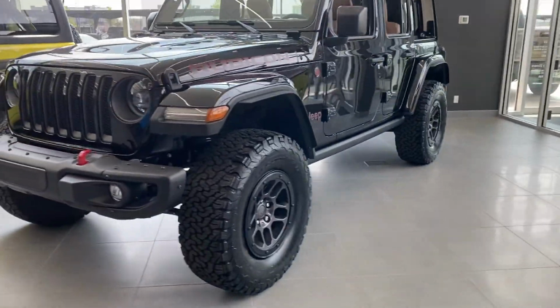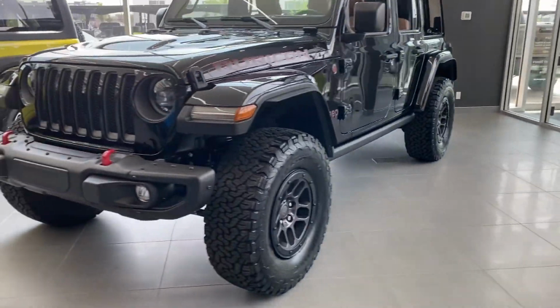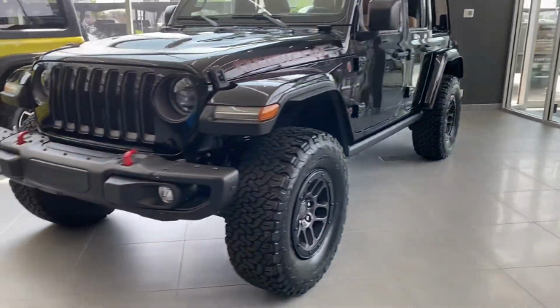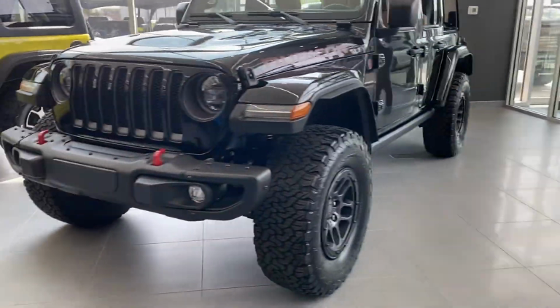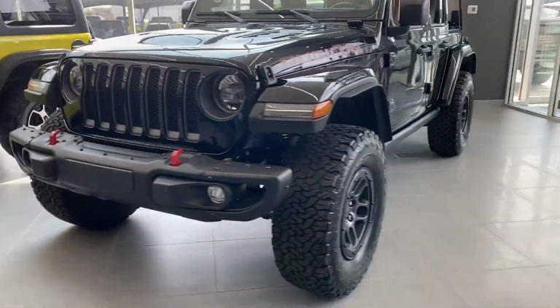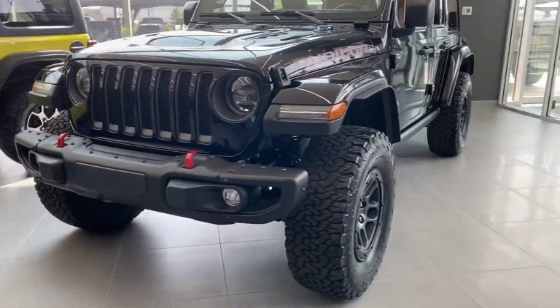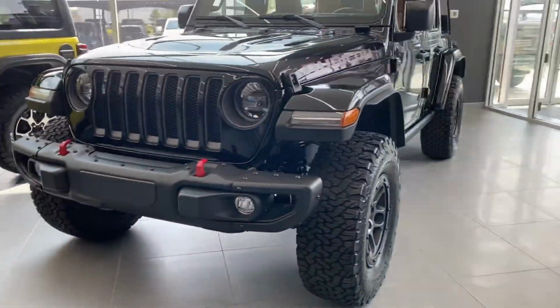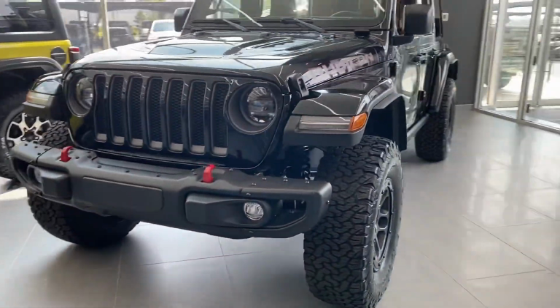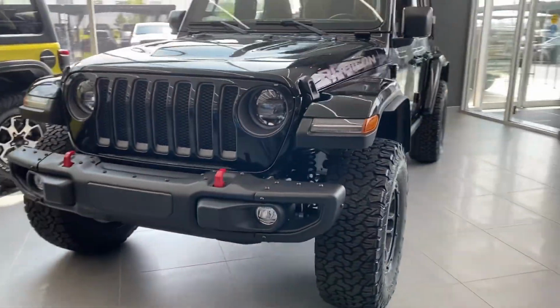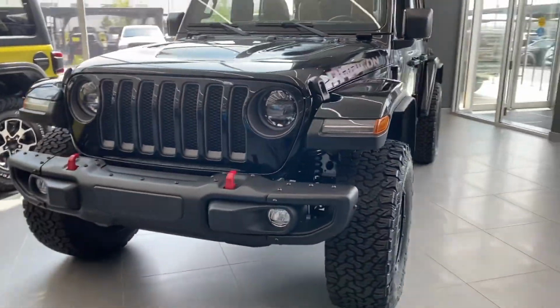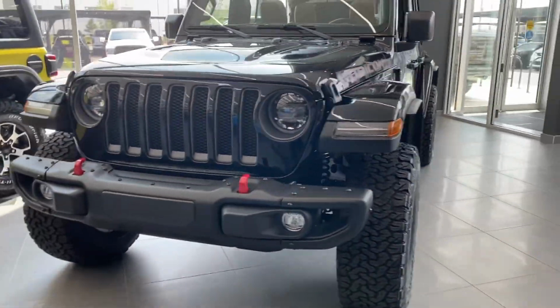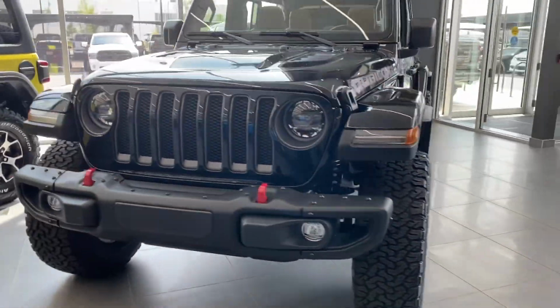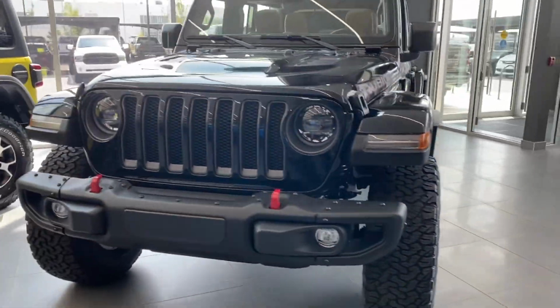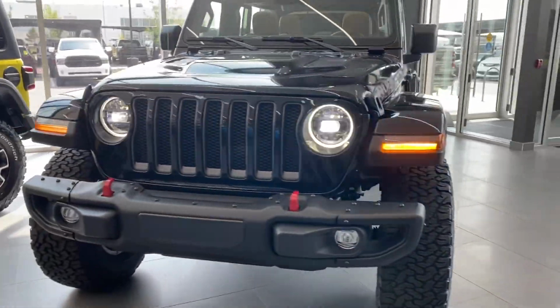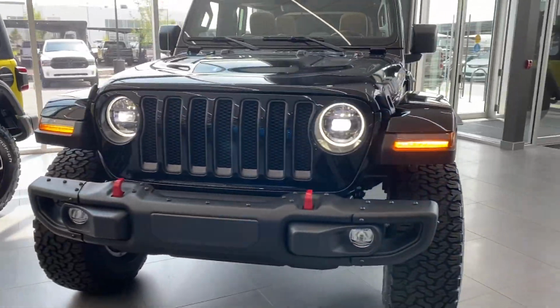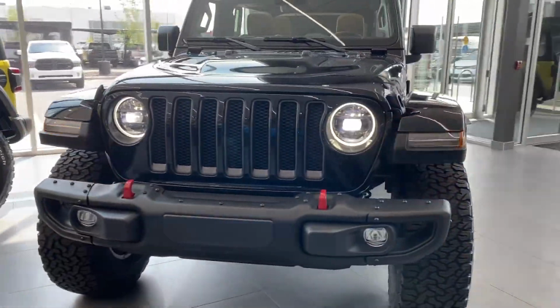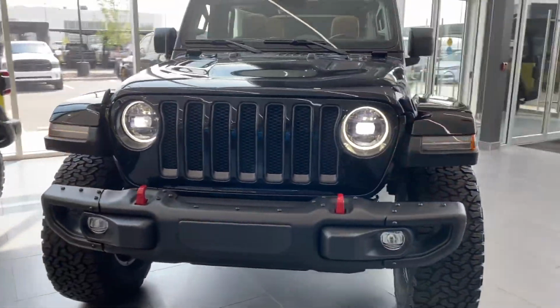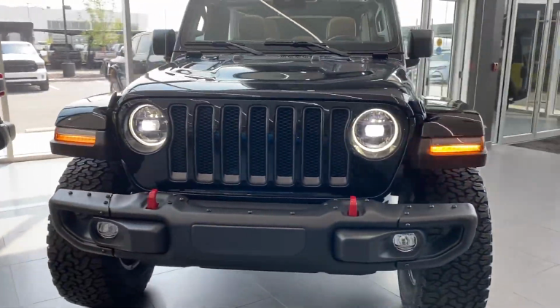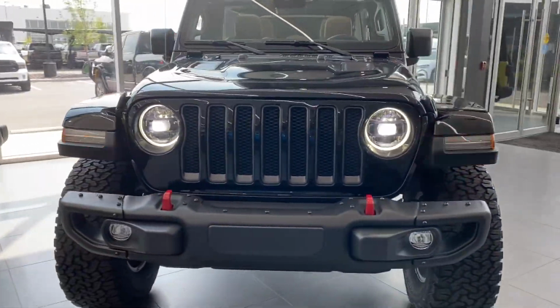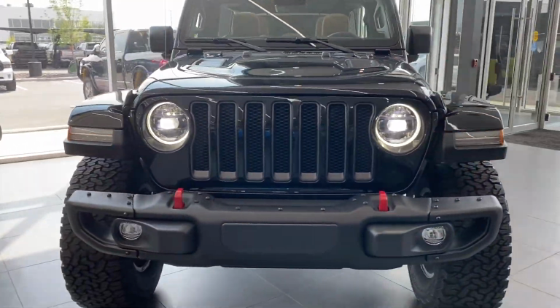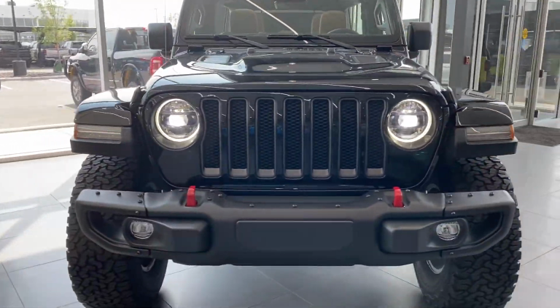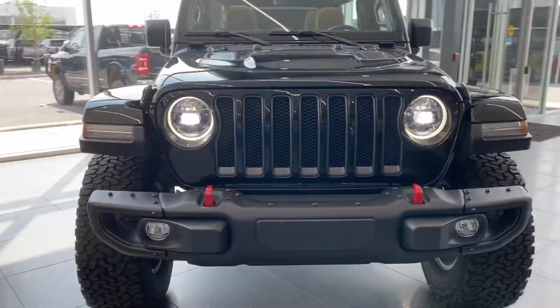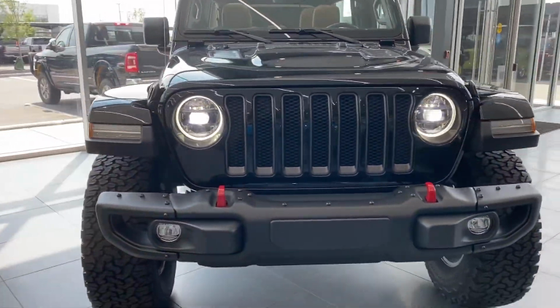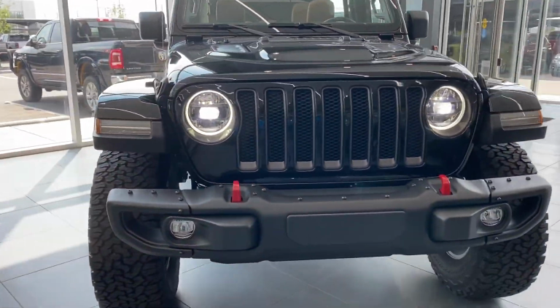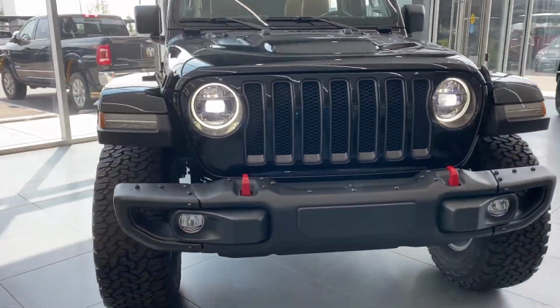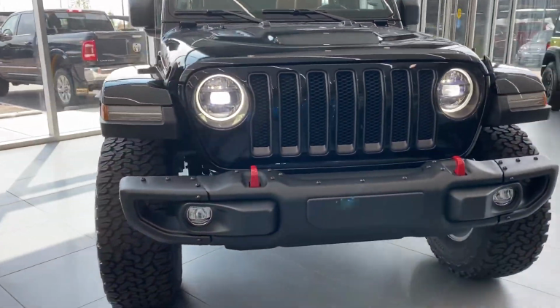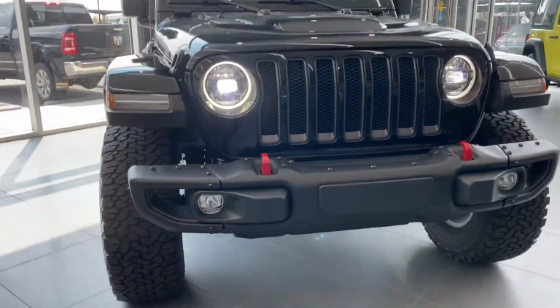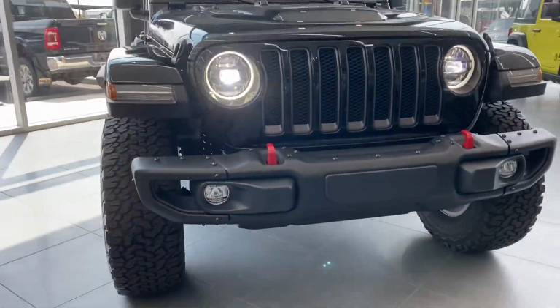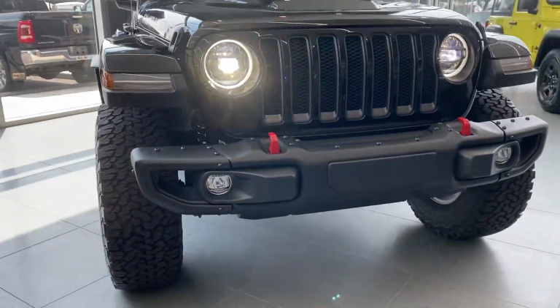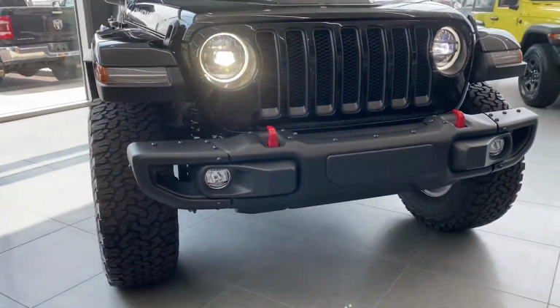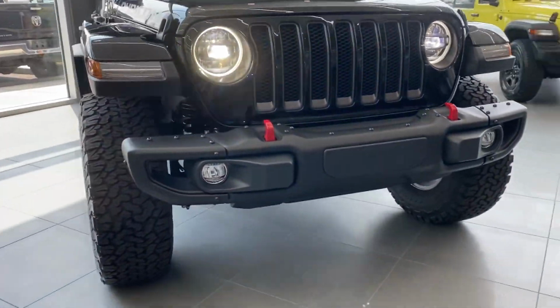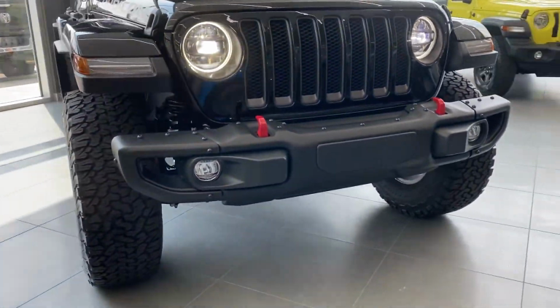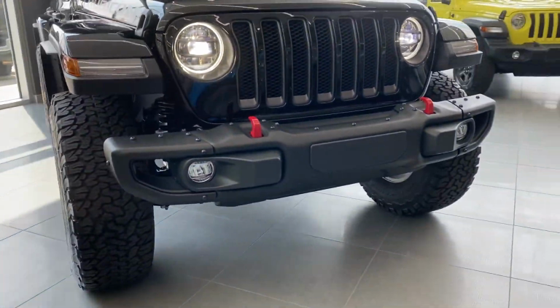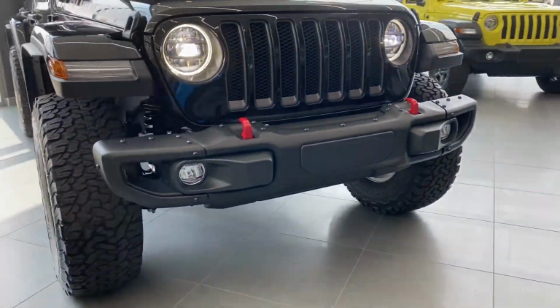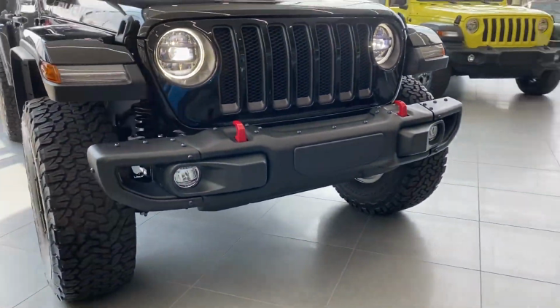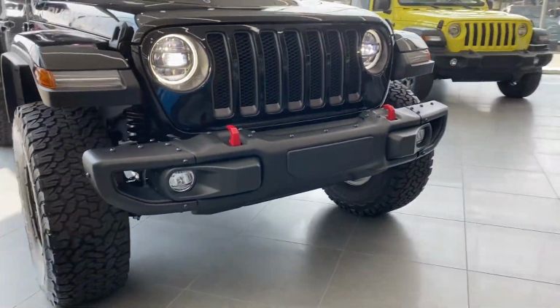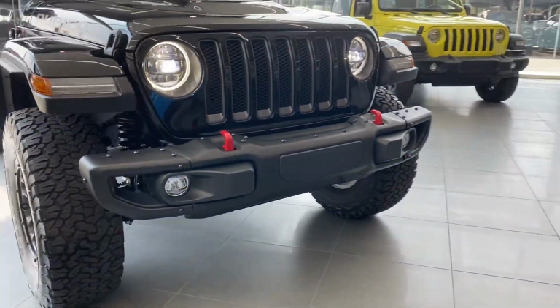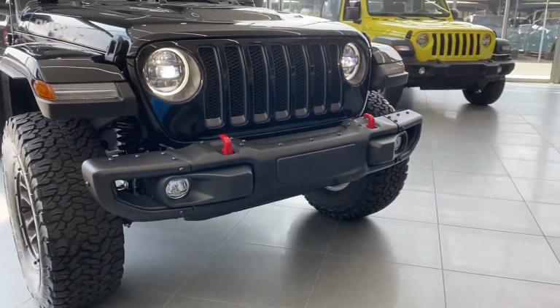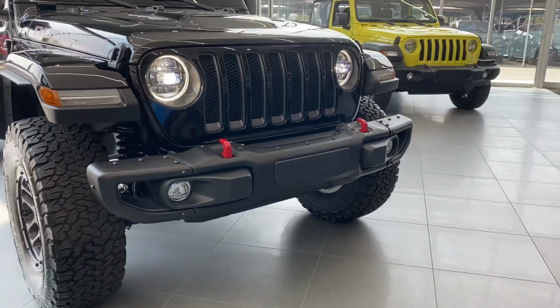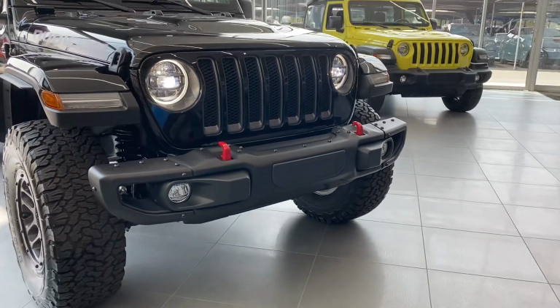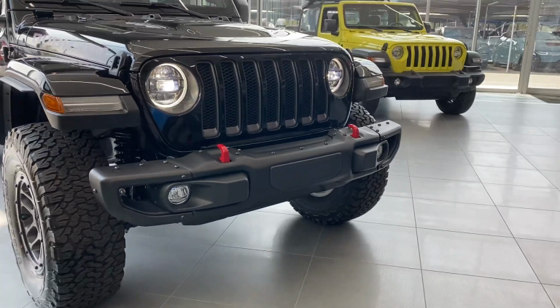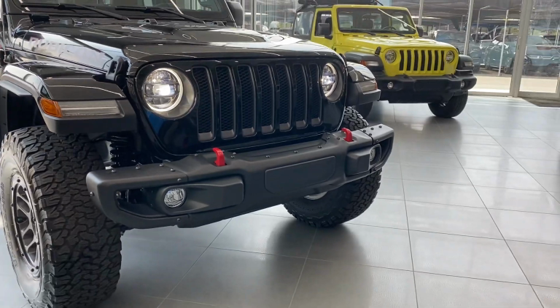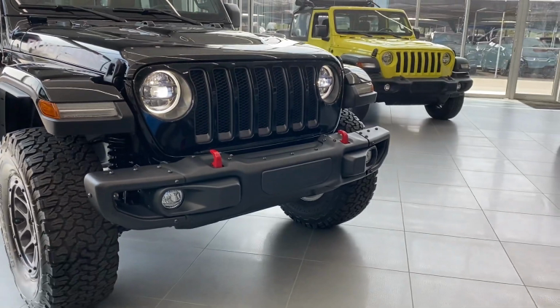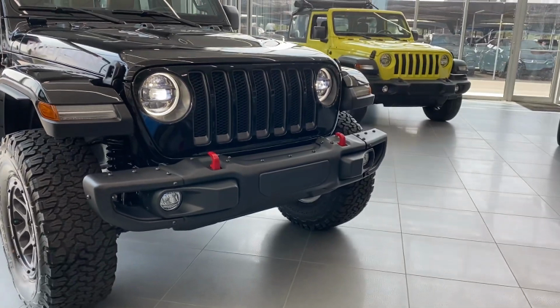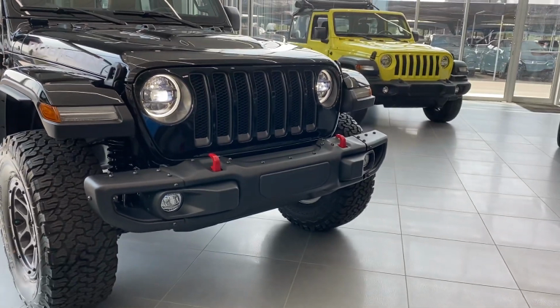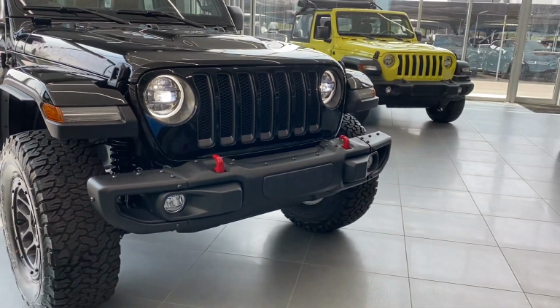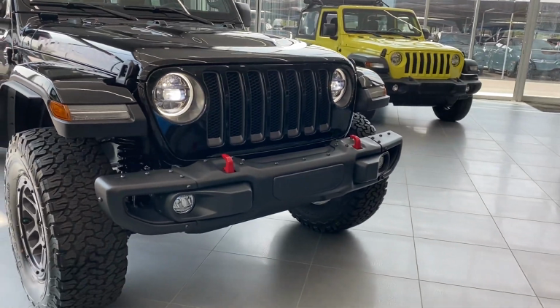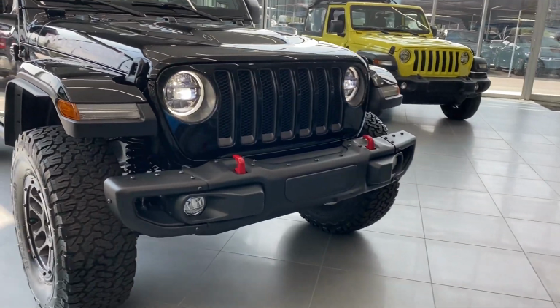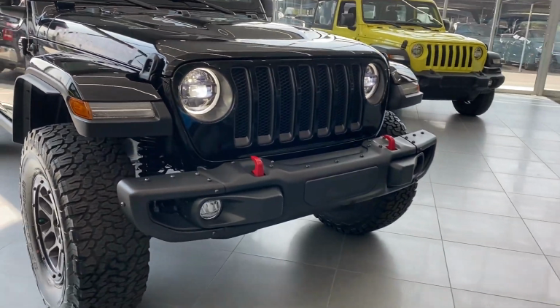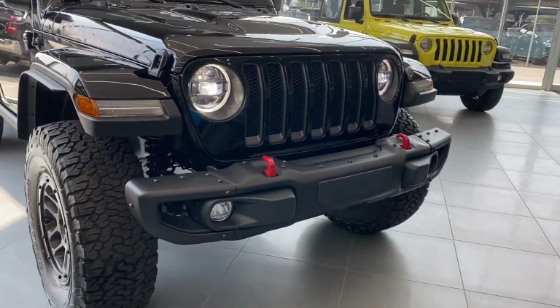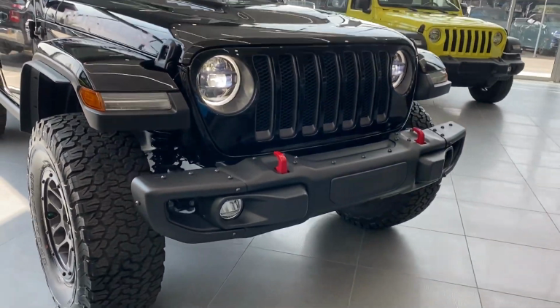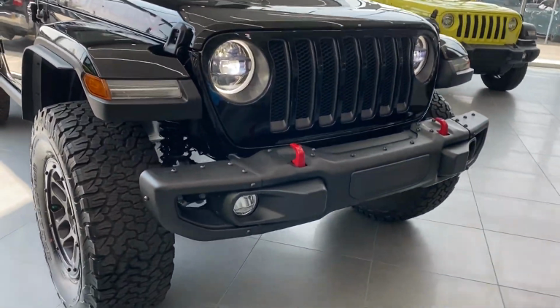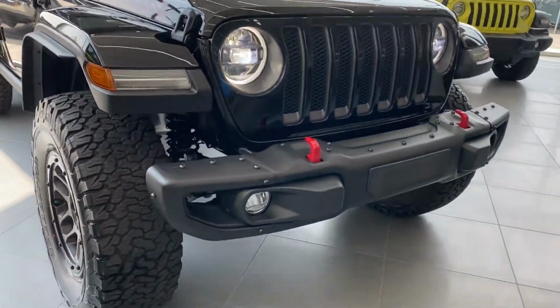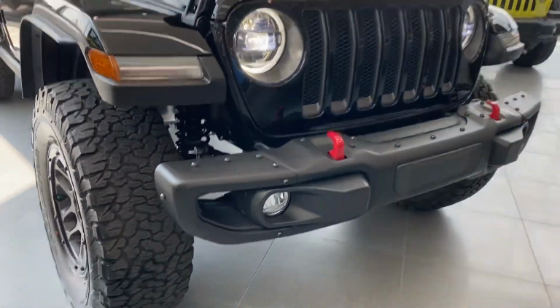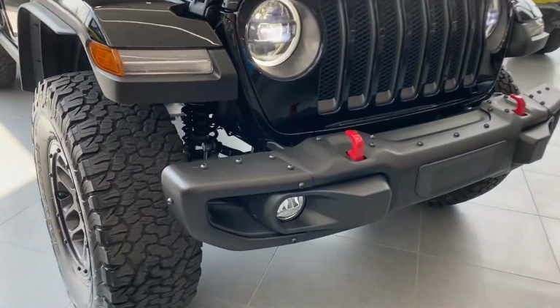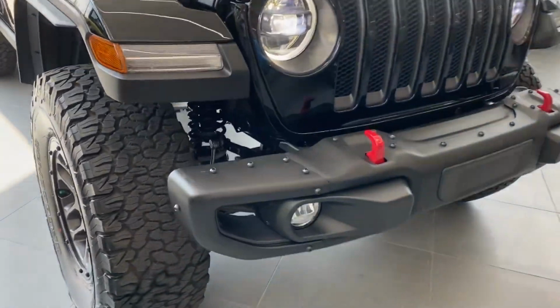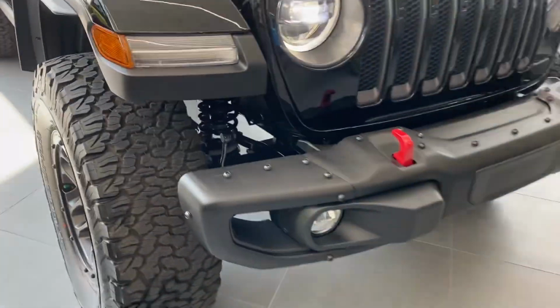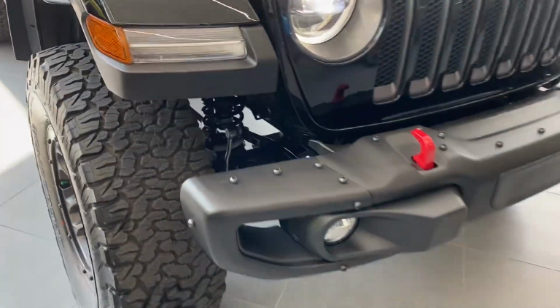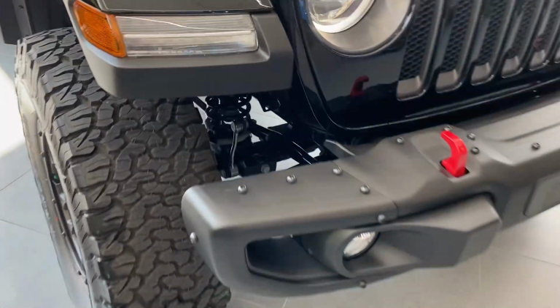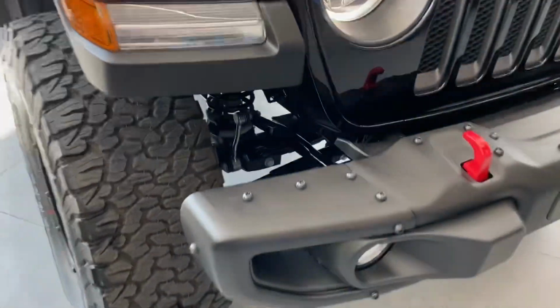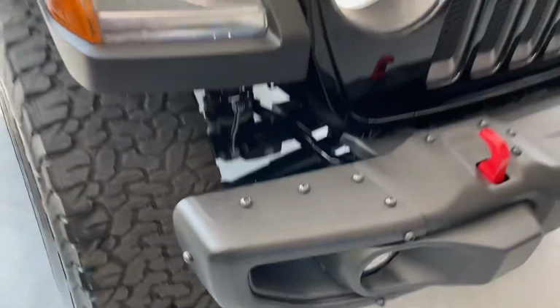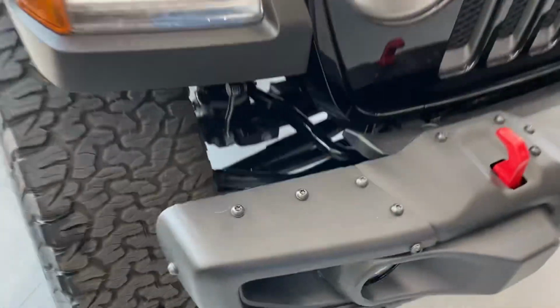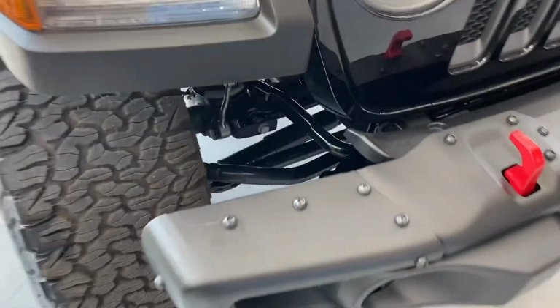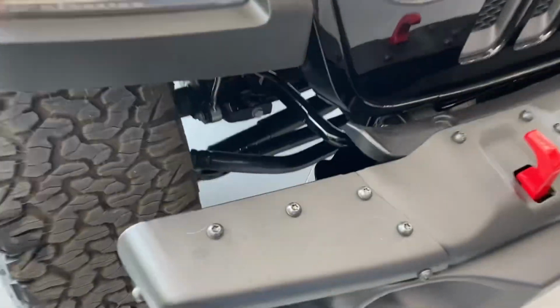In the front here you do have the LED lights, fog lights, two tow hooks, and this is the steel bumper group.